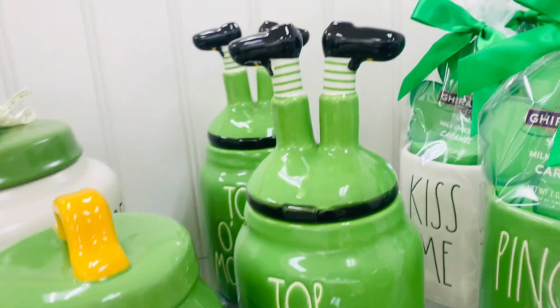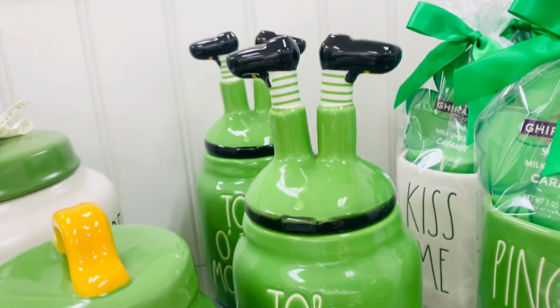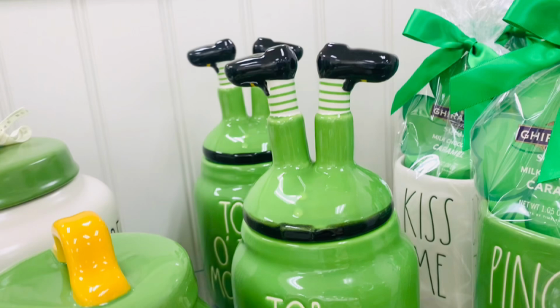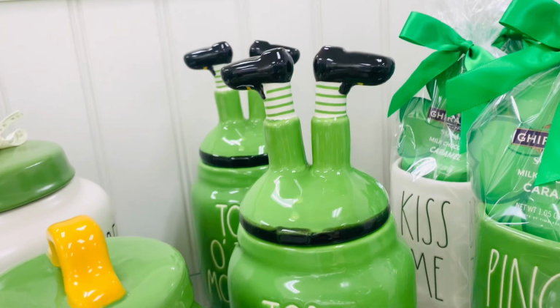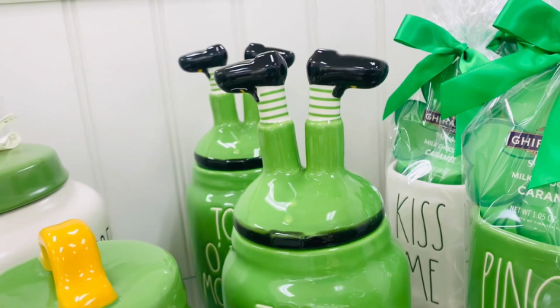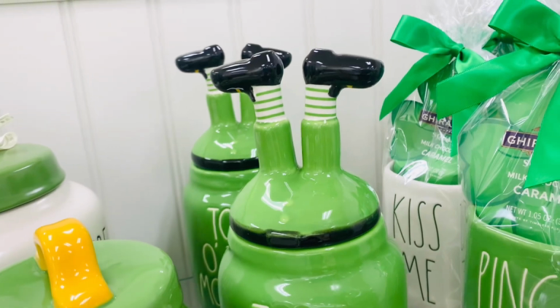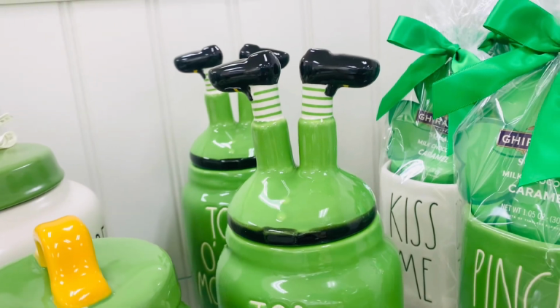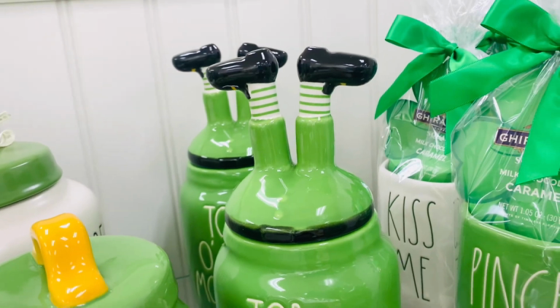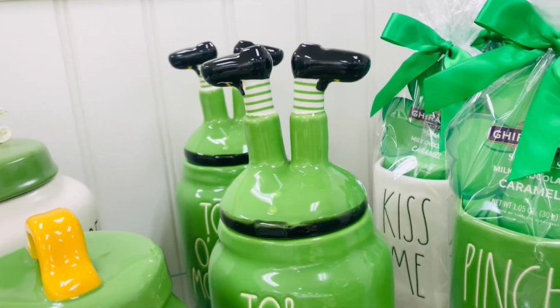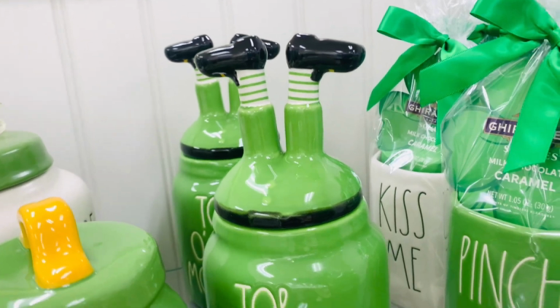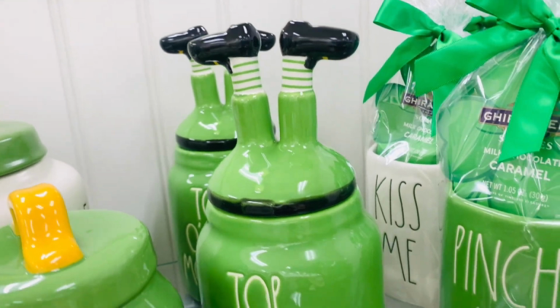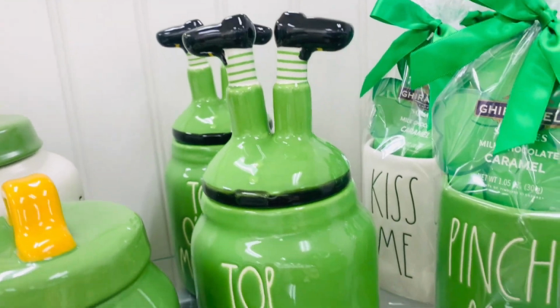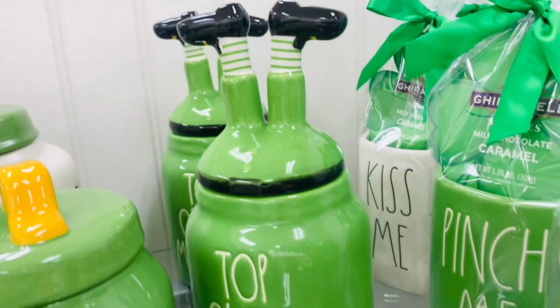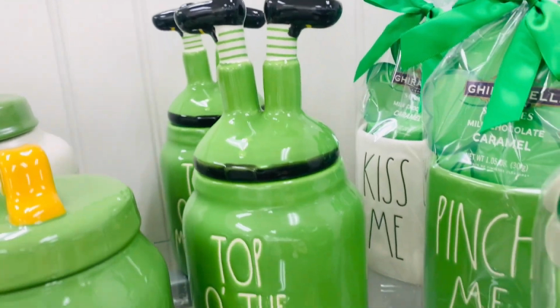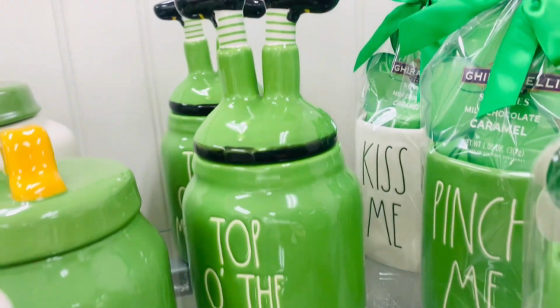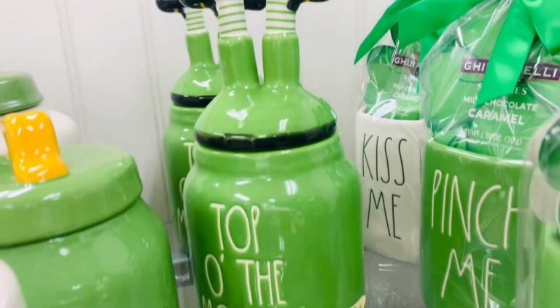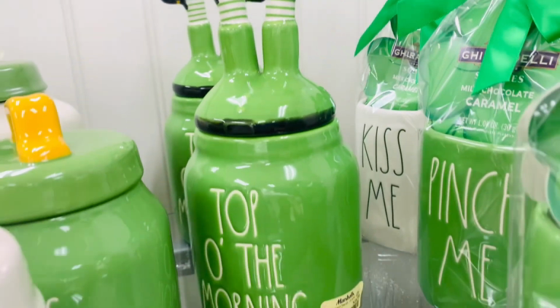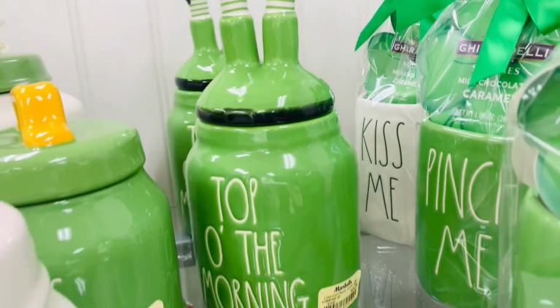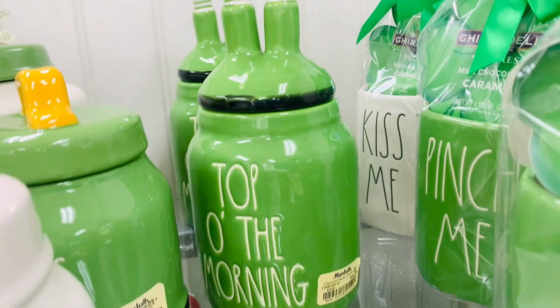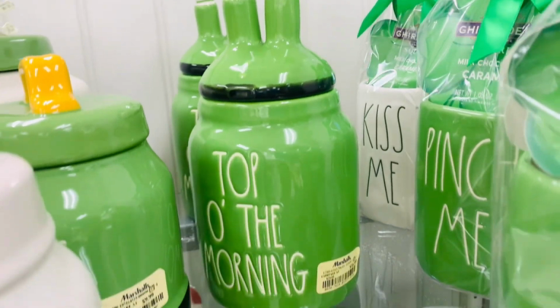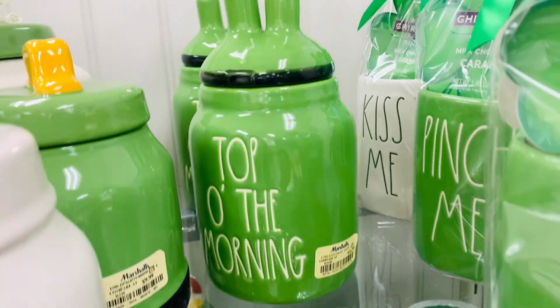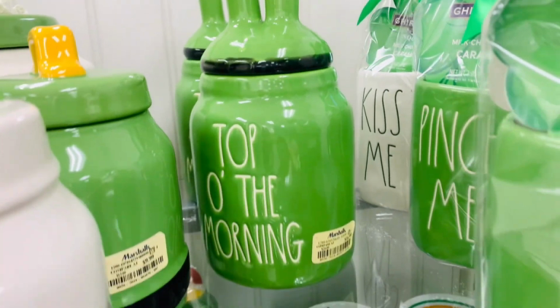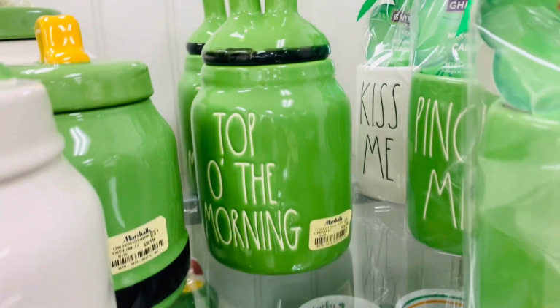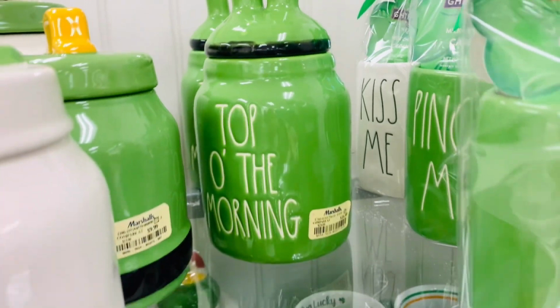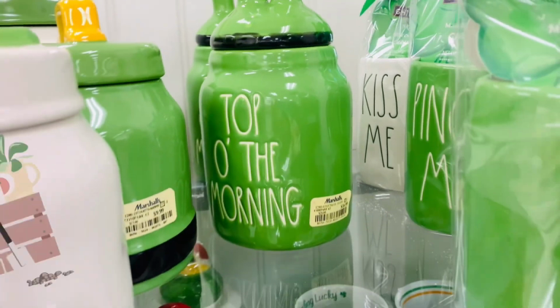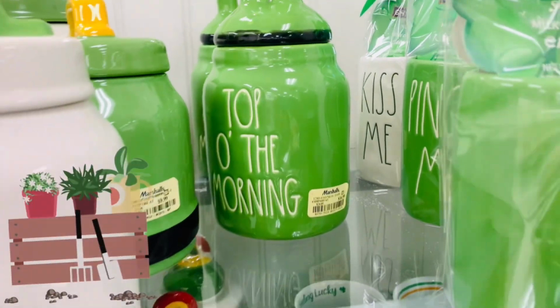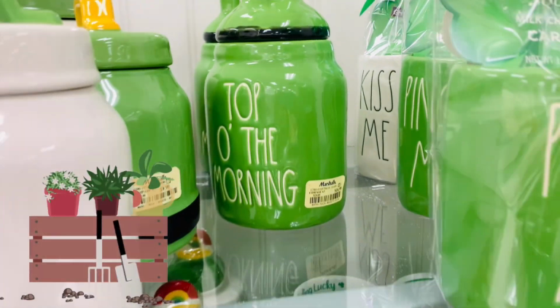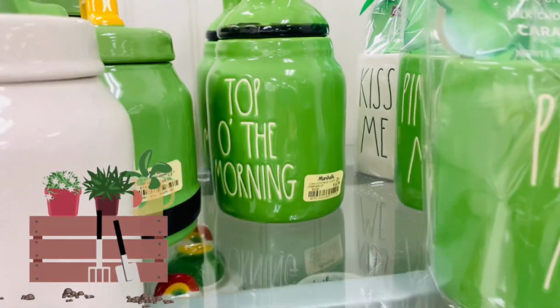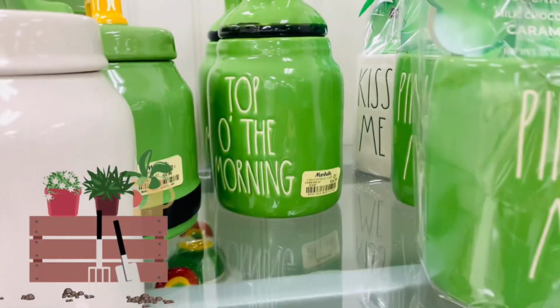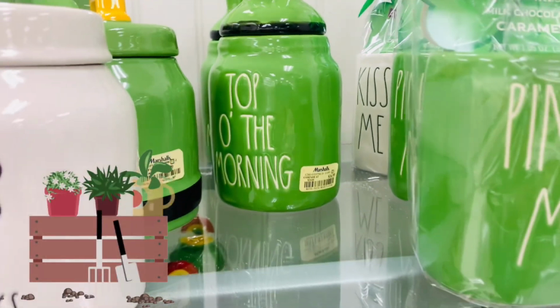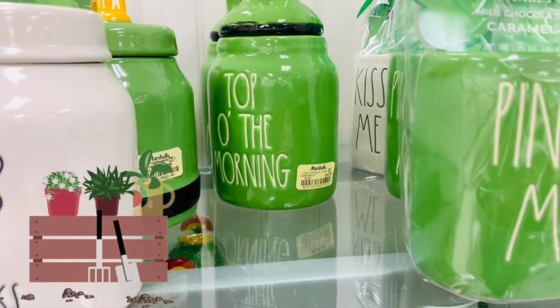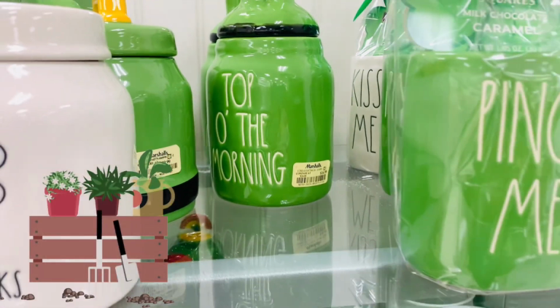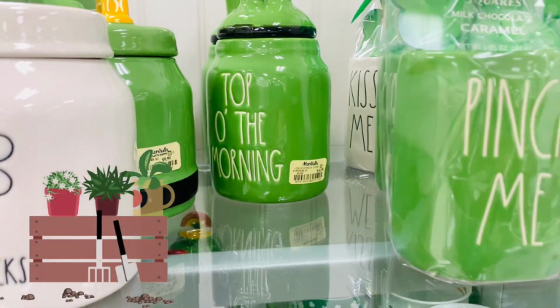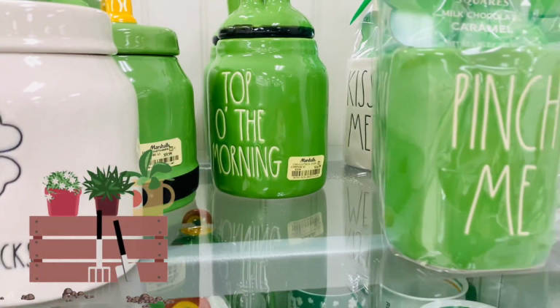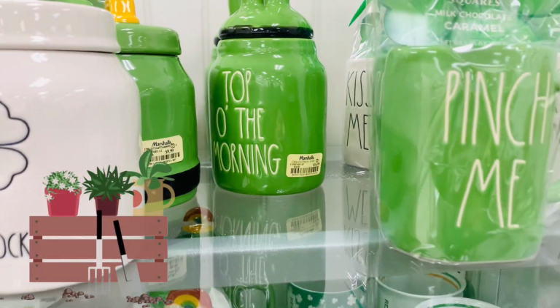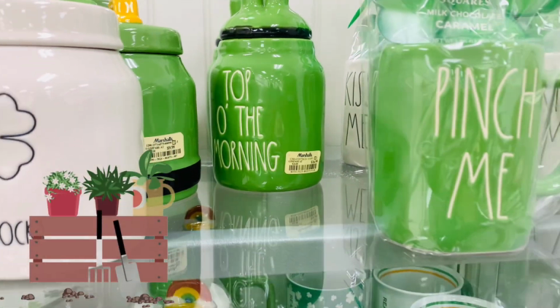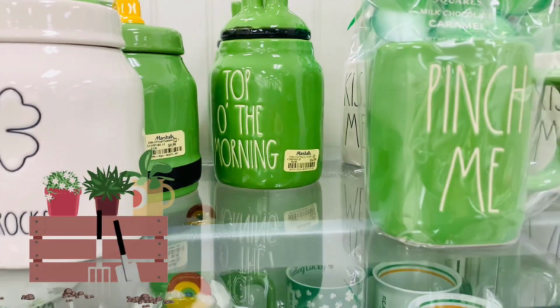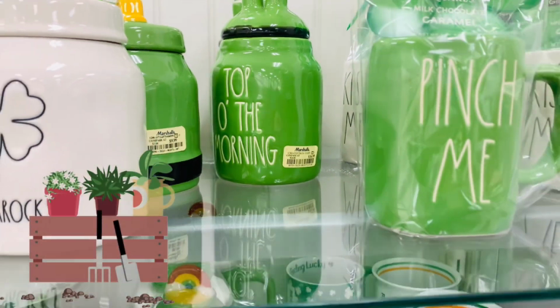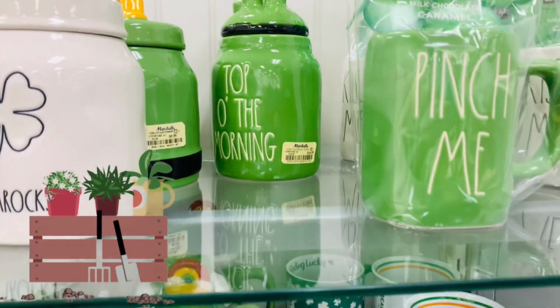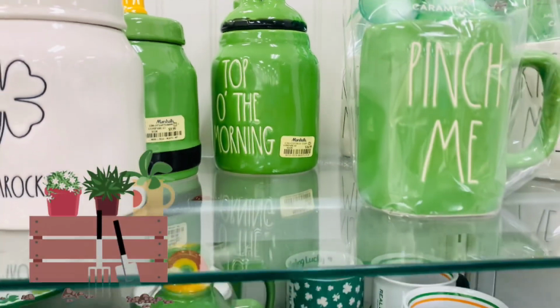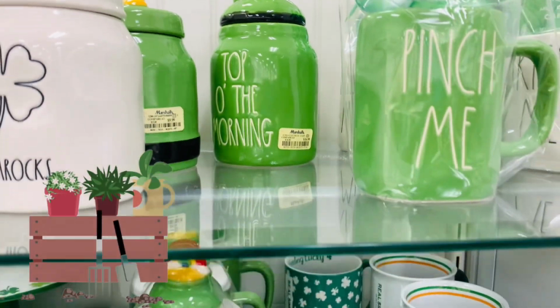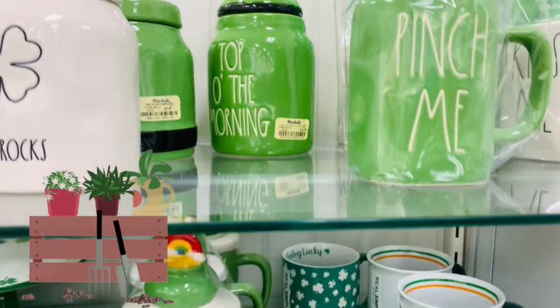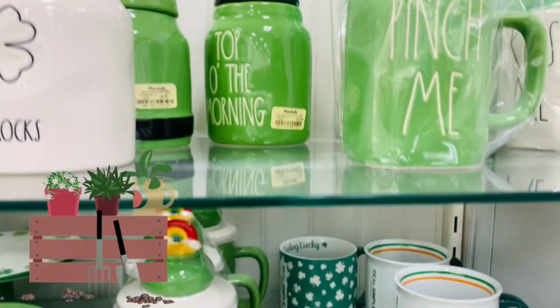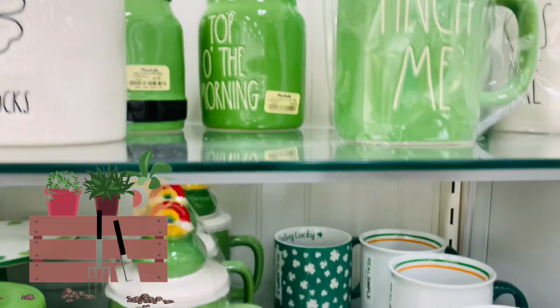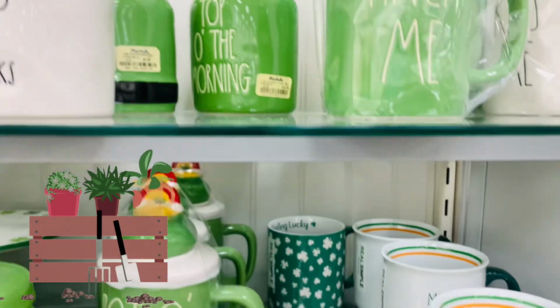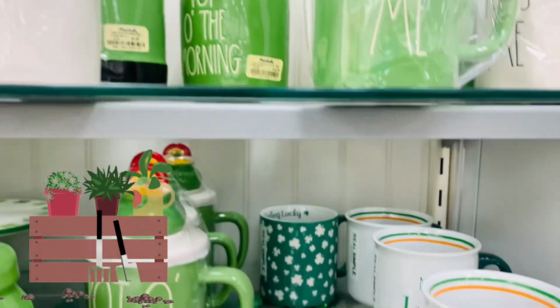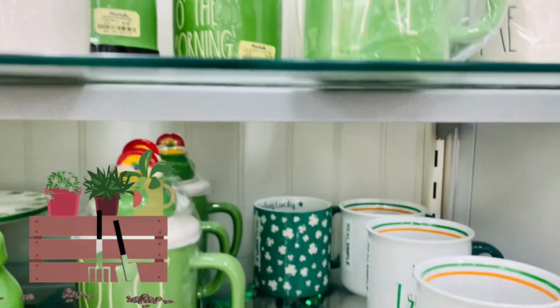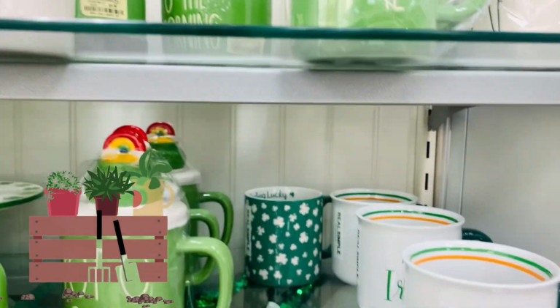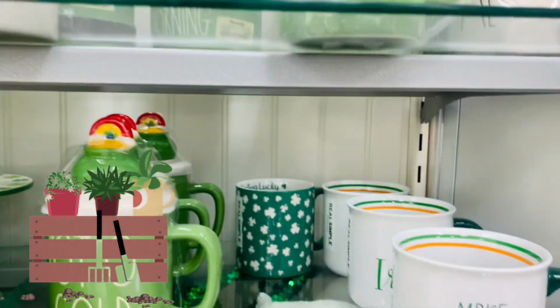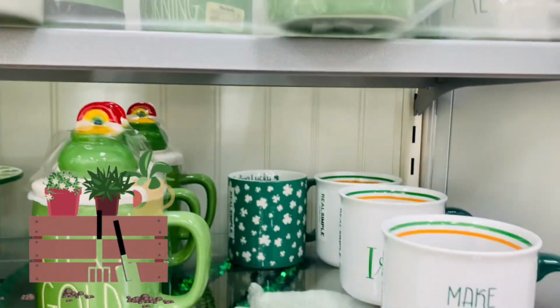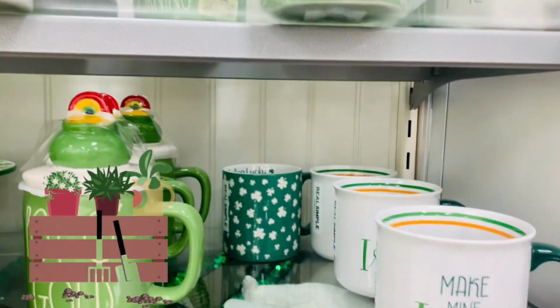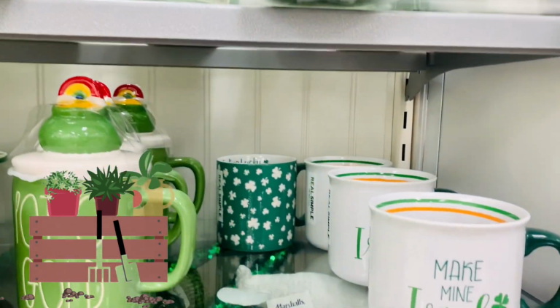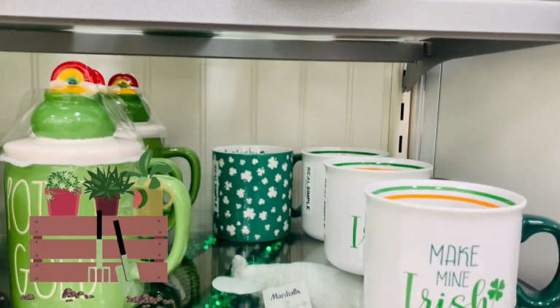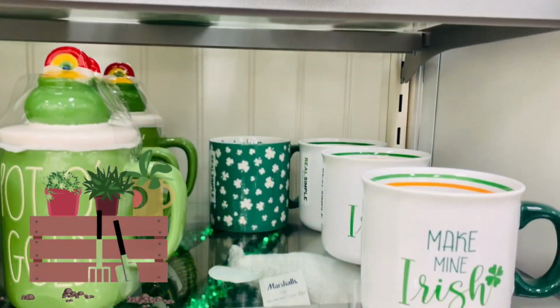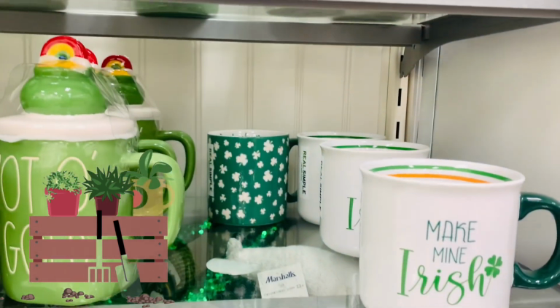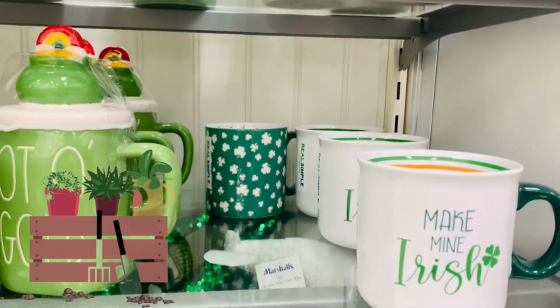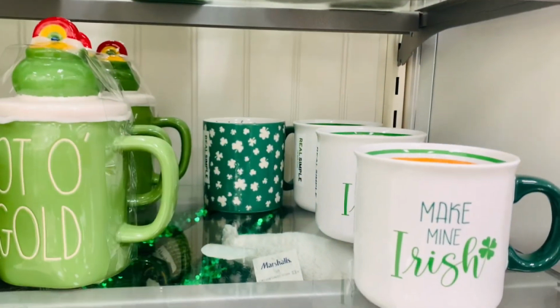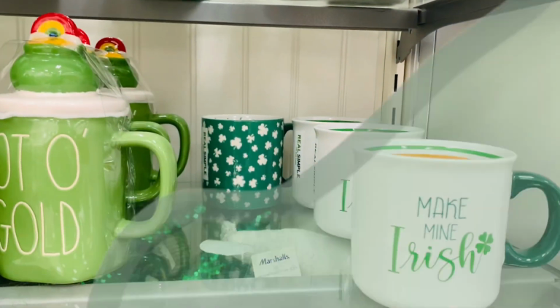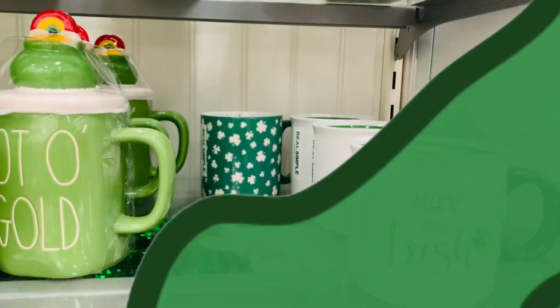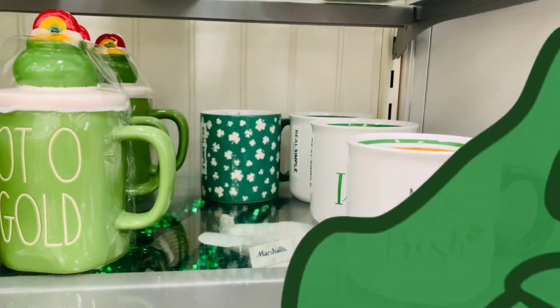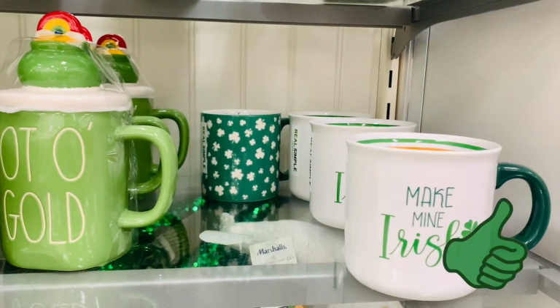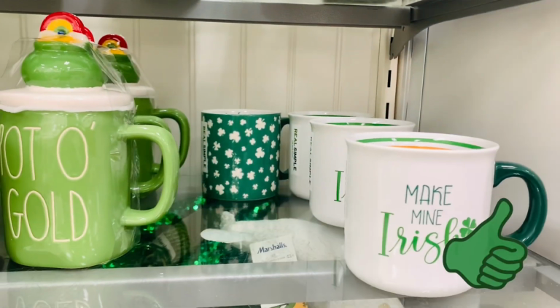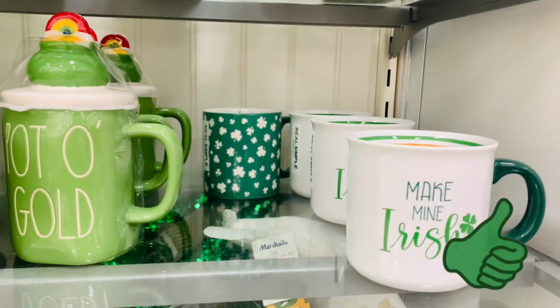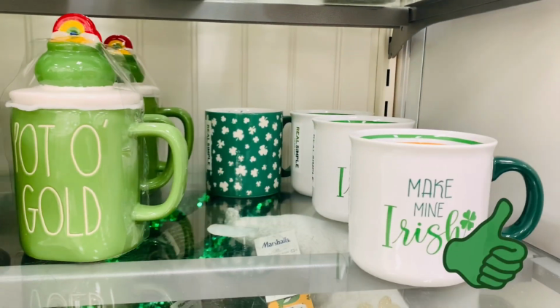Why do leprechauns love to garden so much? It's because they have green thumbs. Duh.